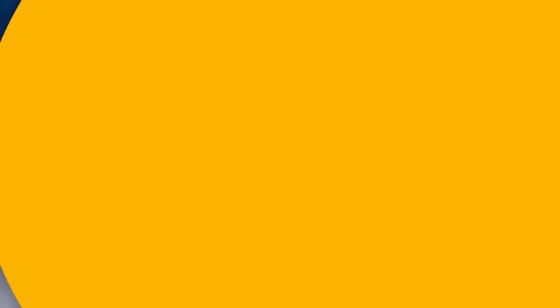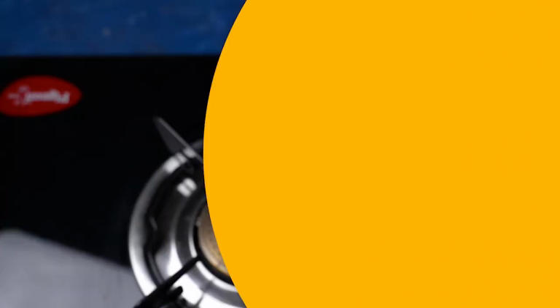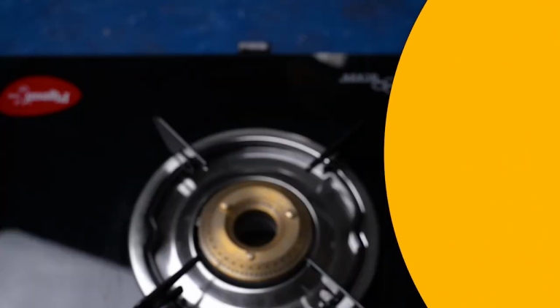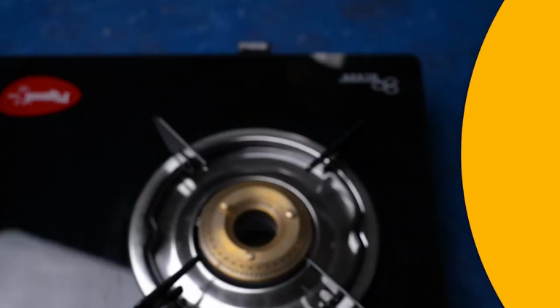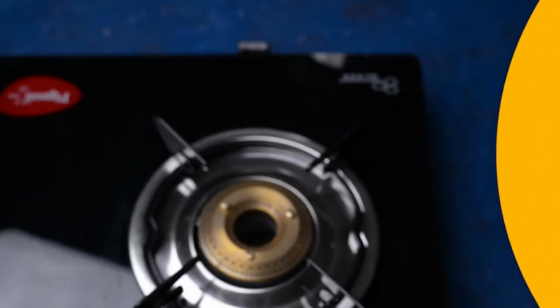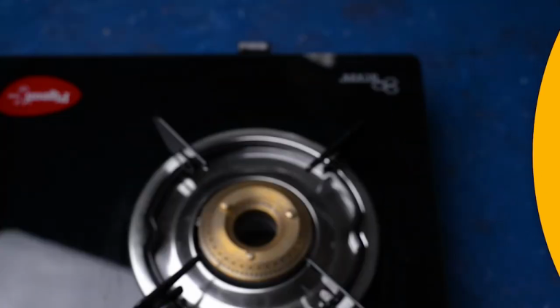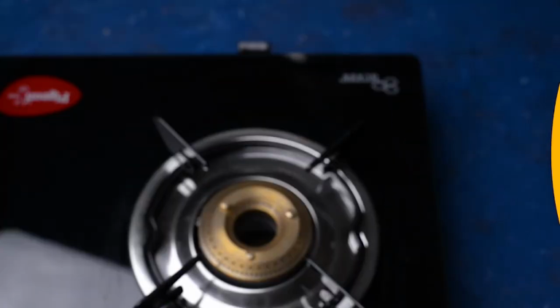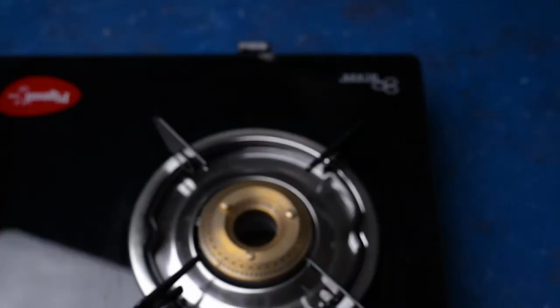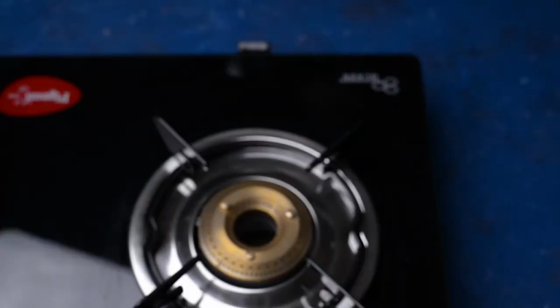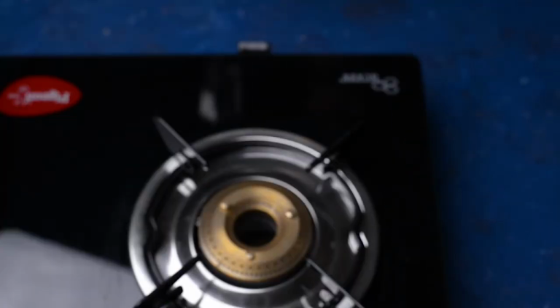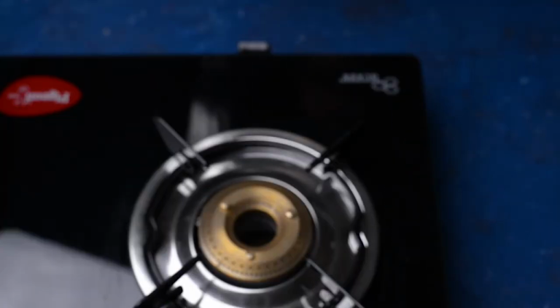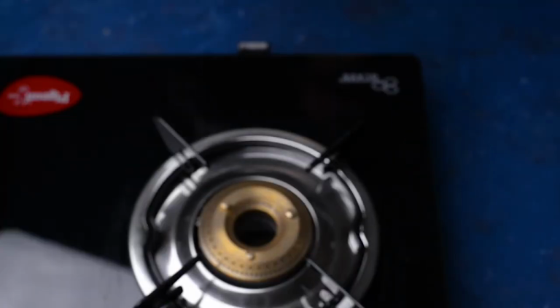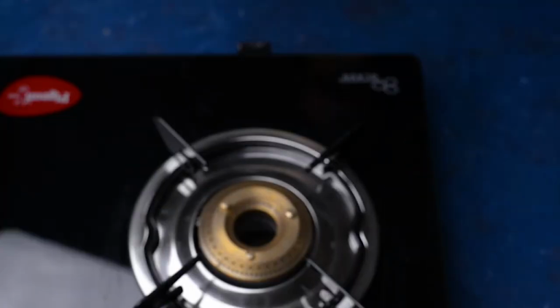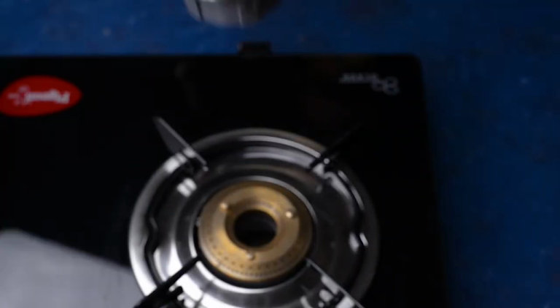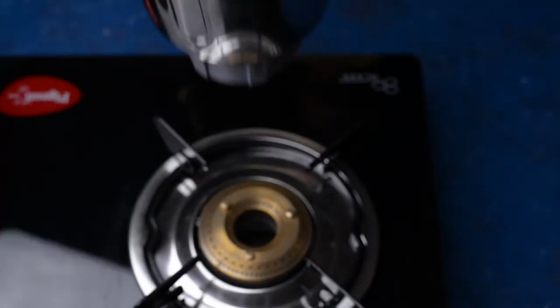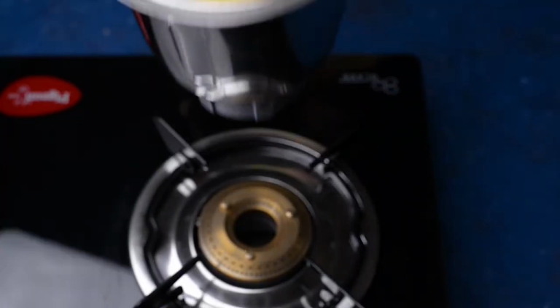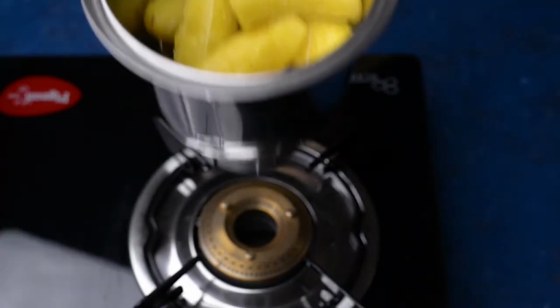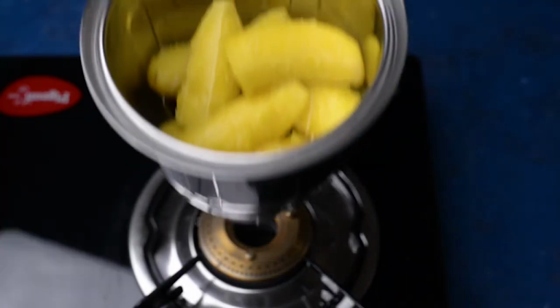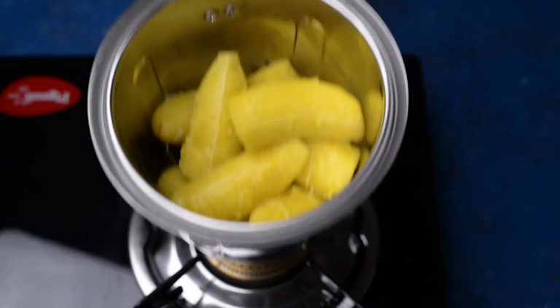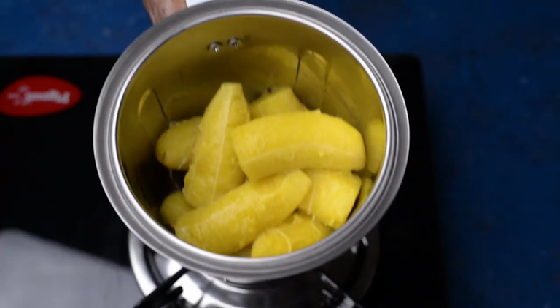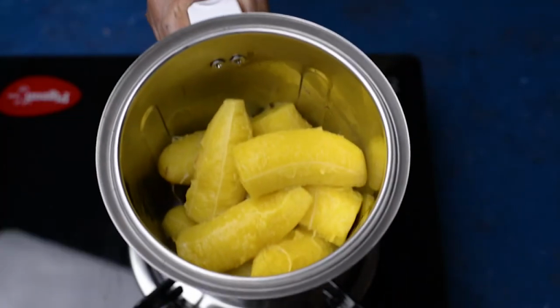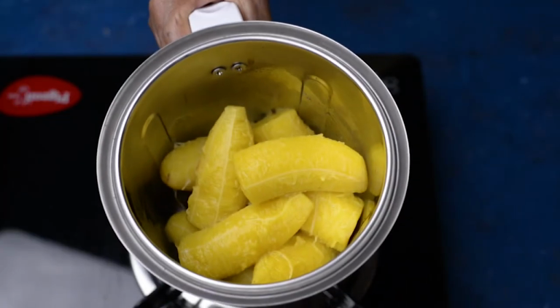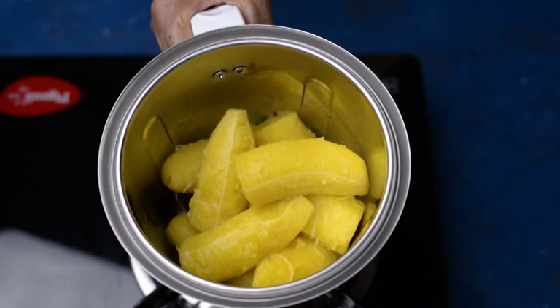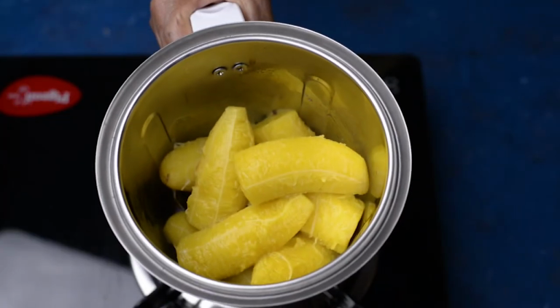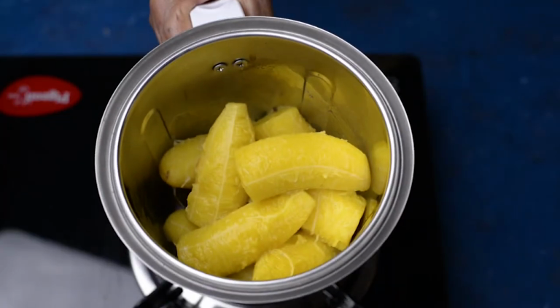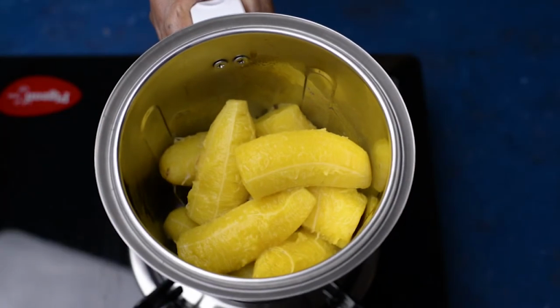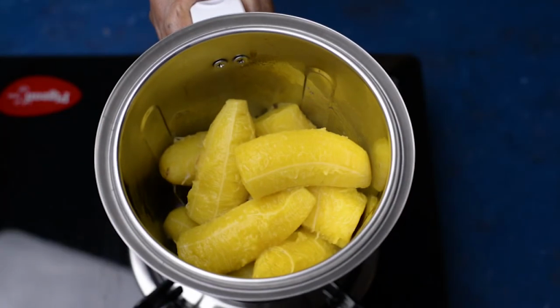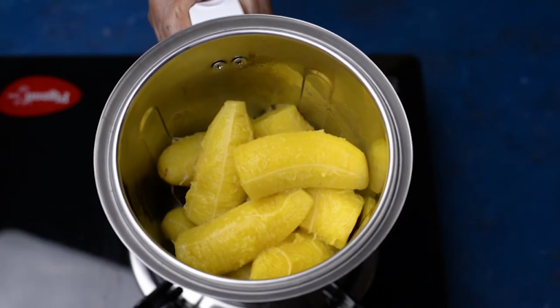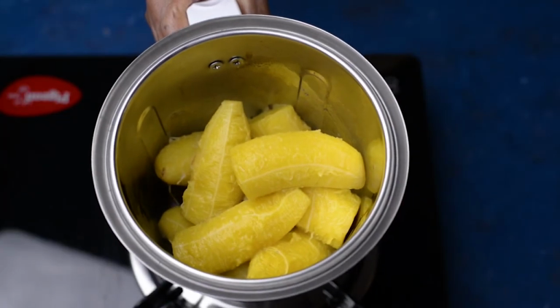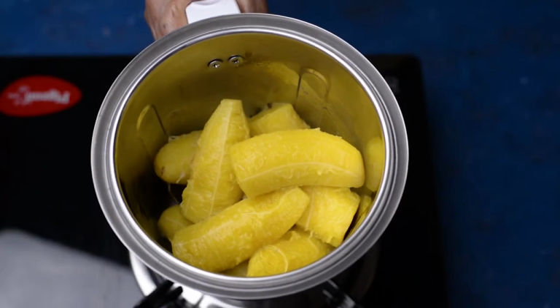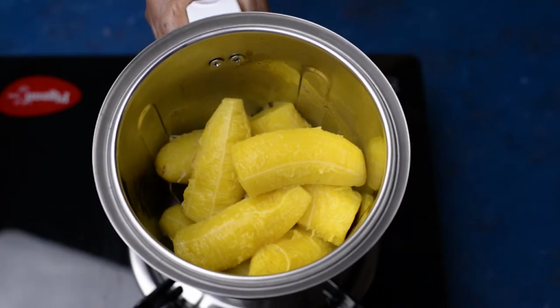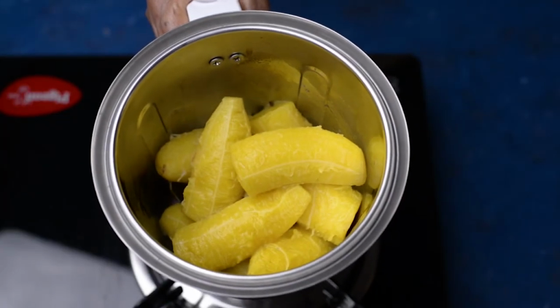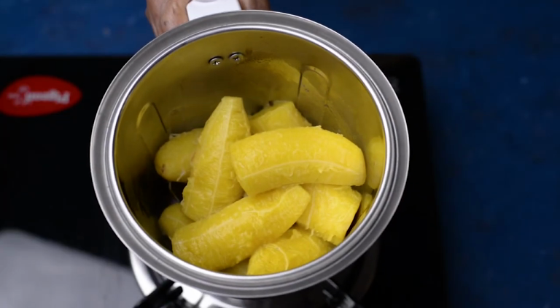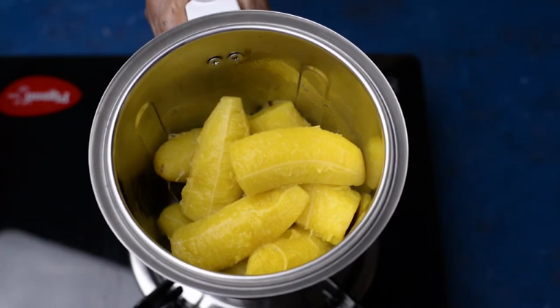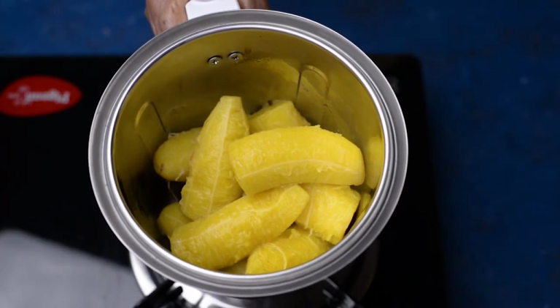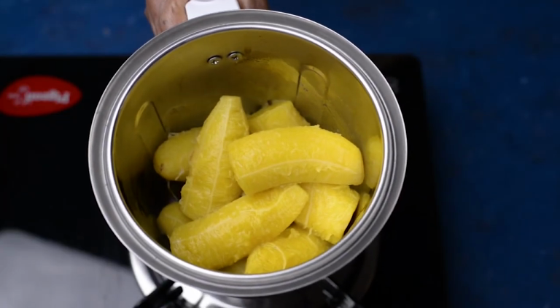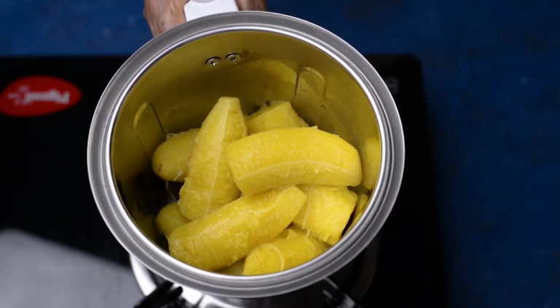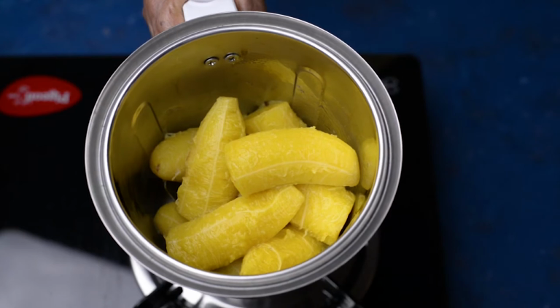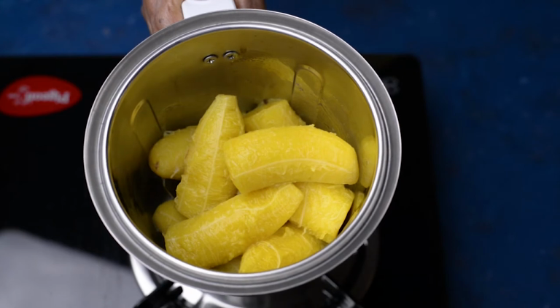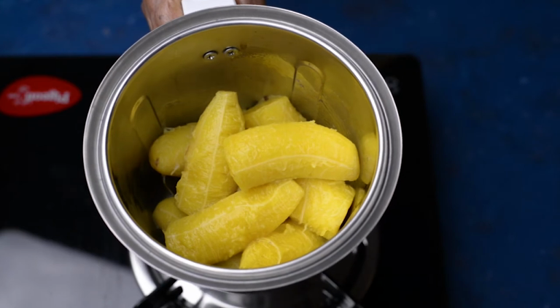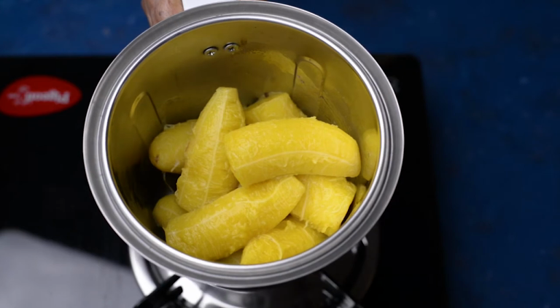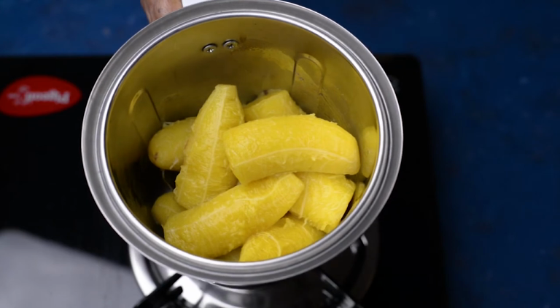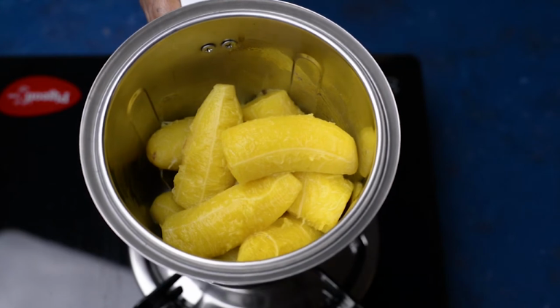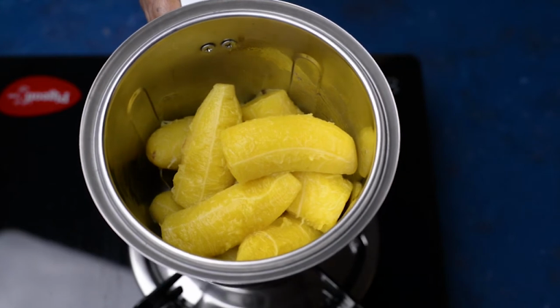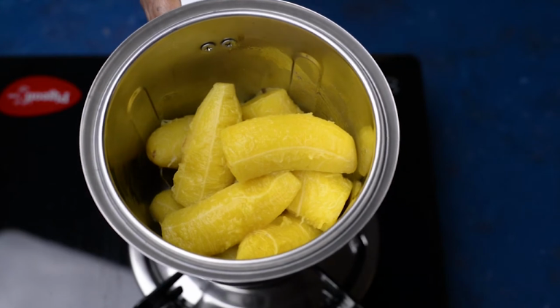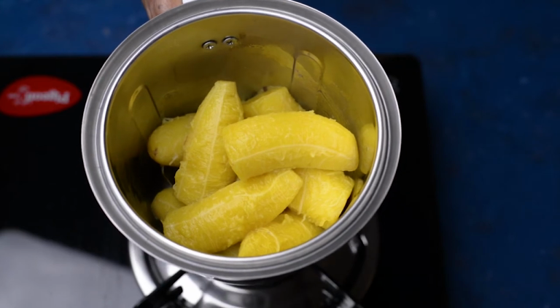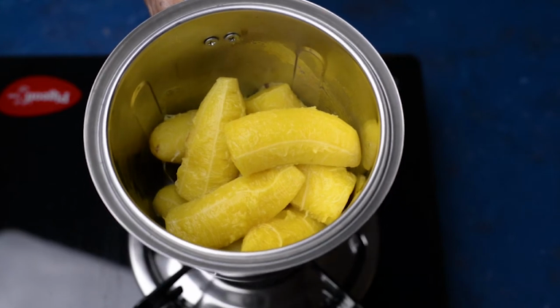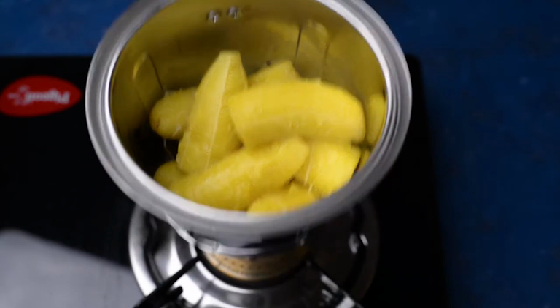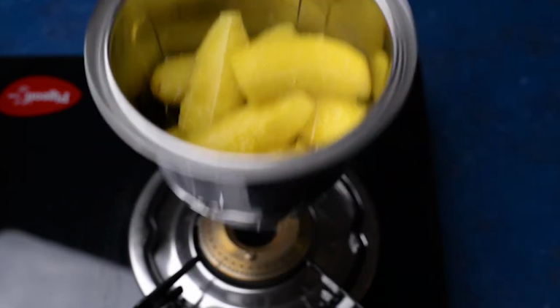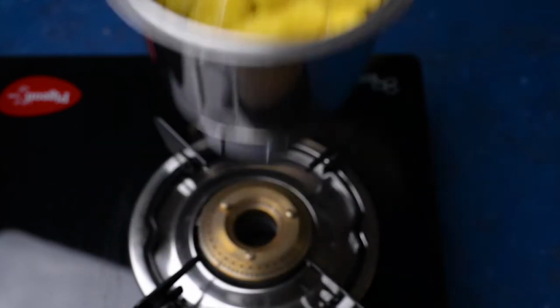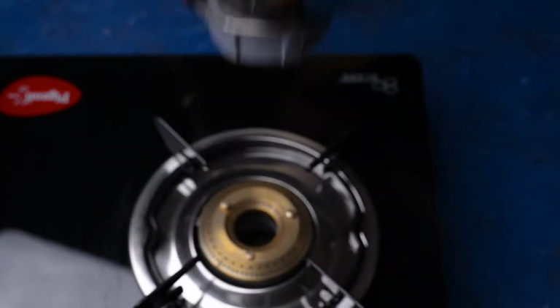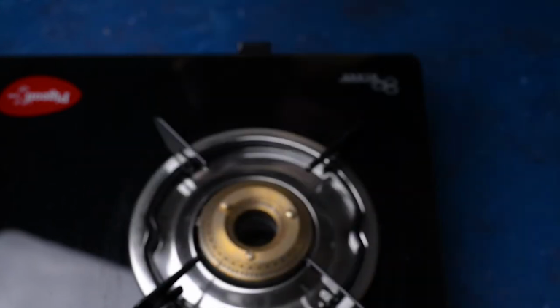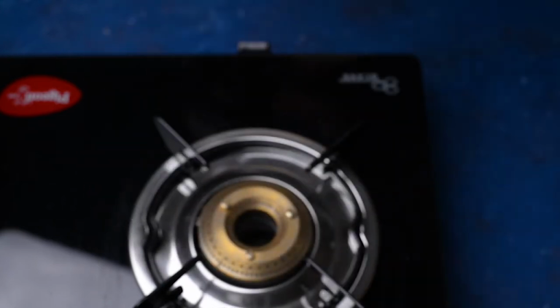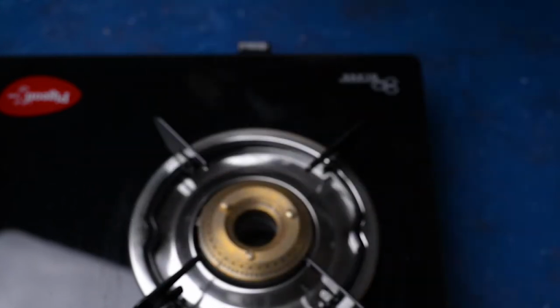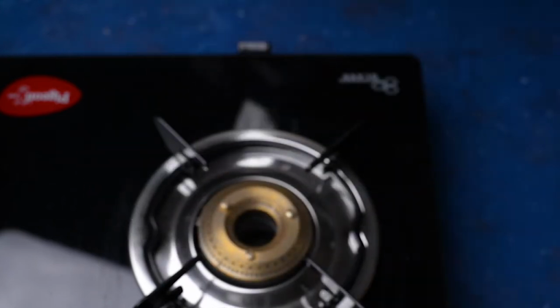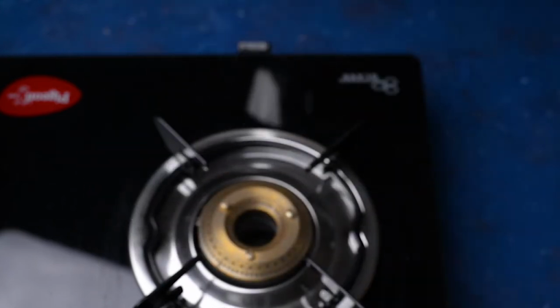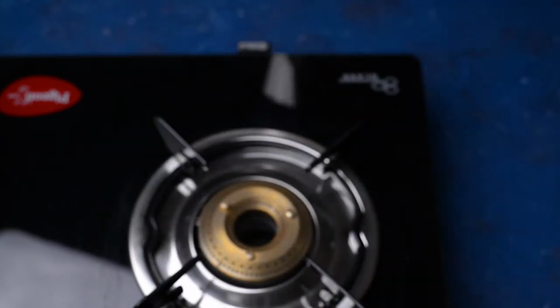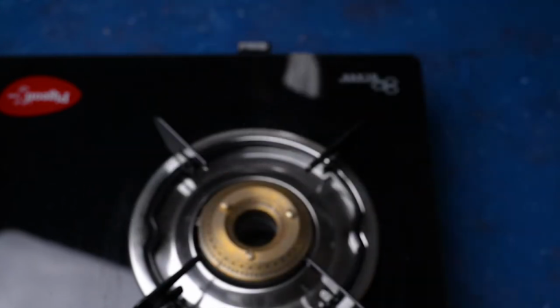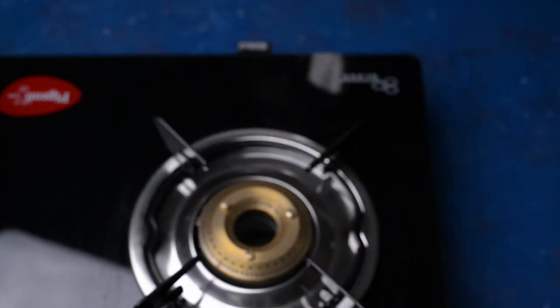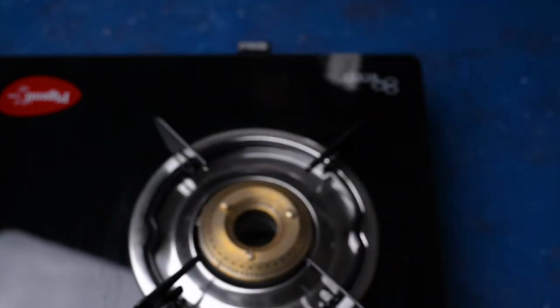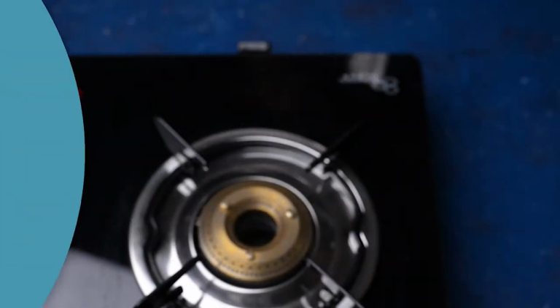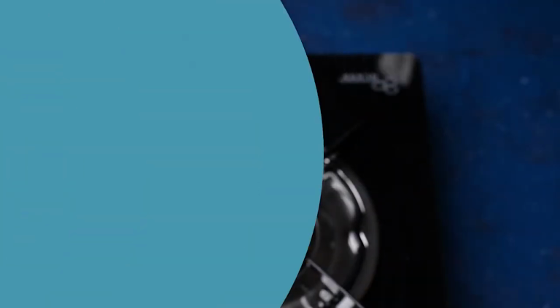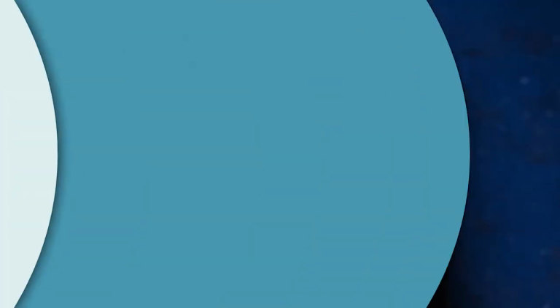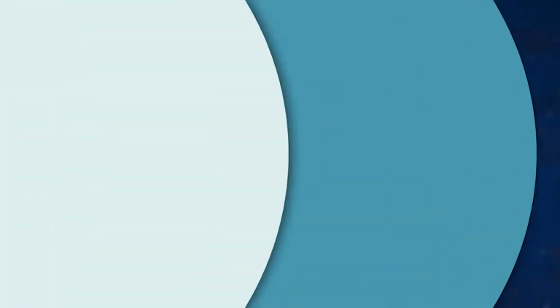Once bananas are cooked completely, peel off the skin, grind them into a paste and keep it aside.